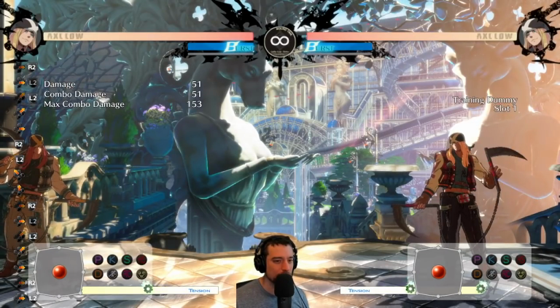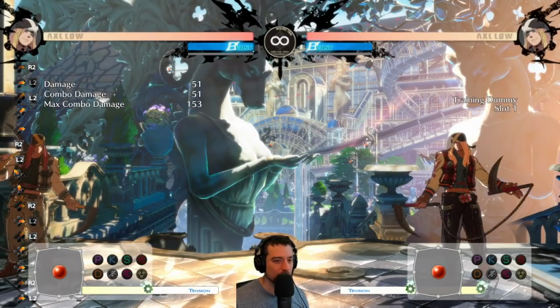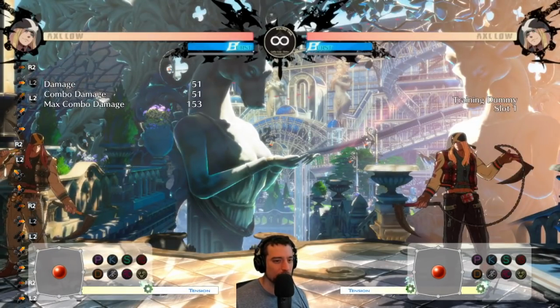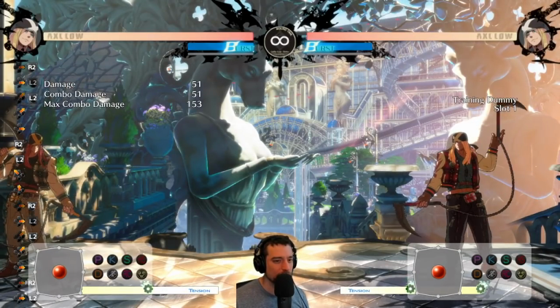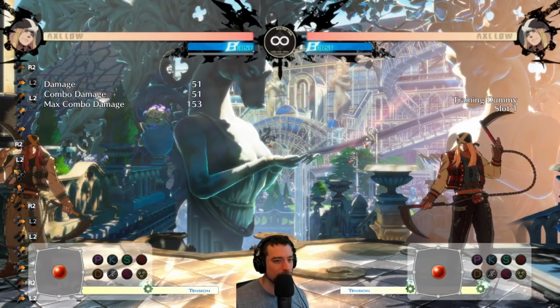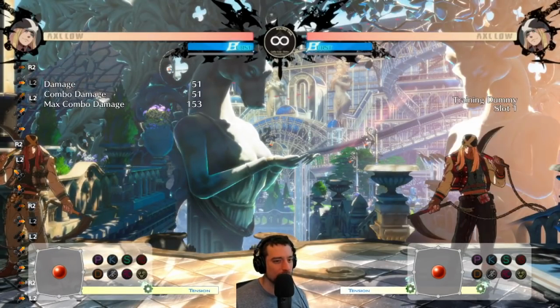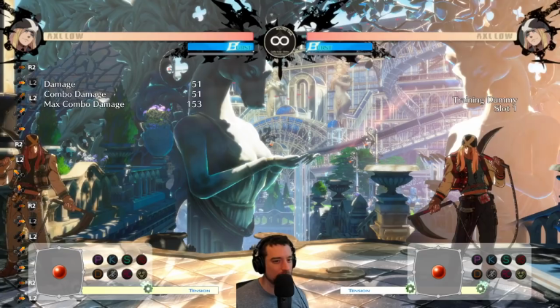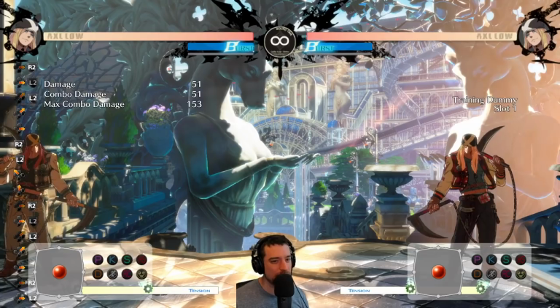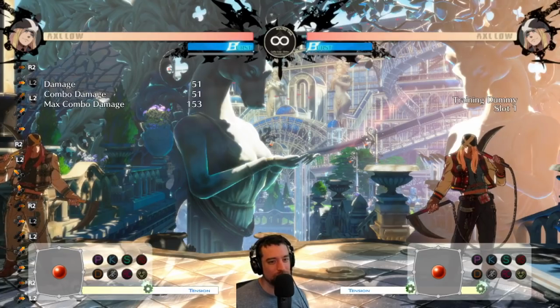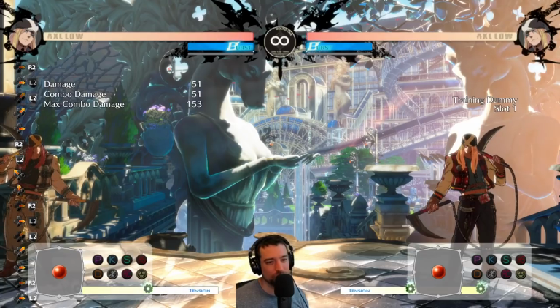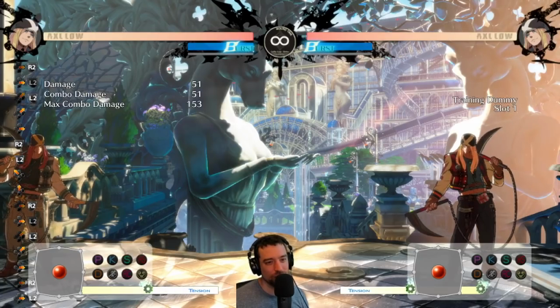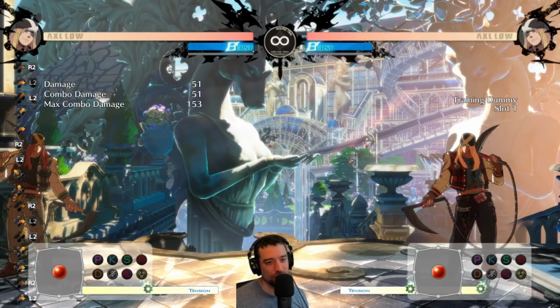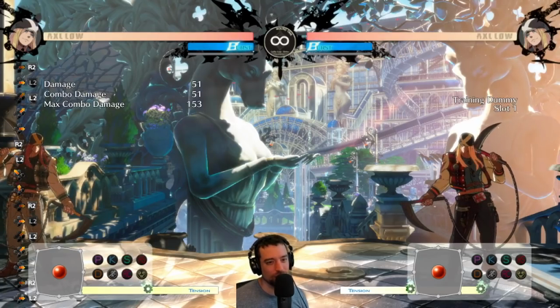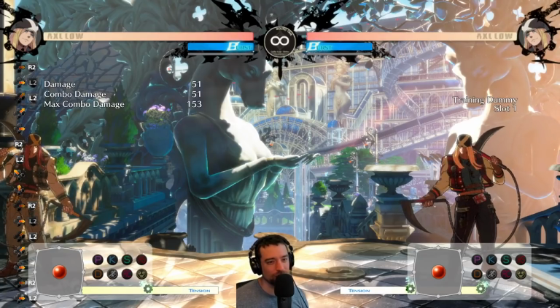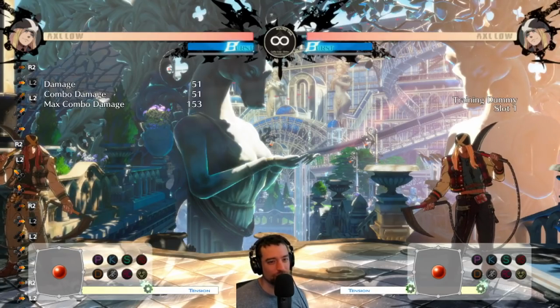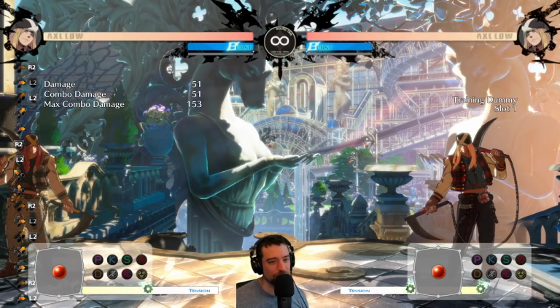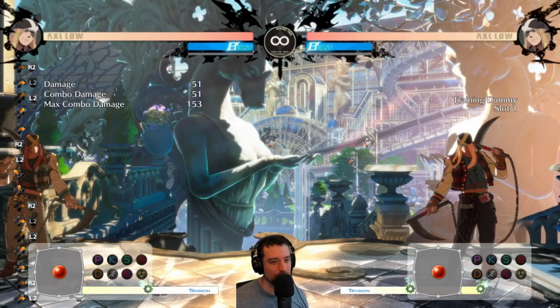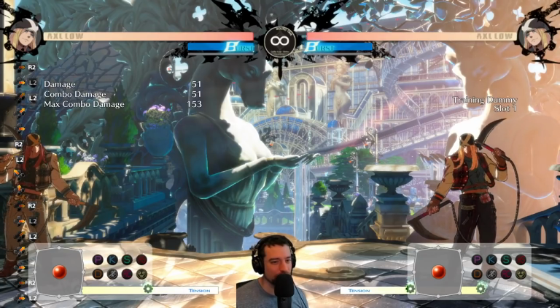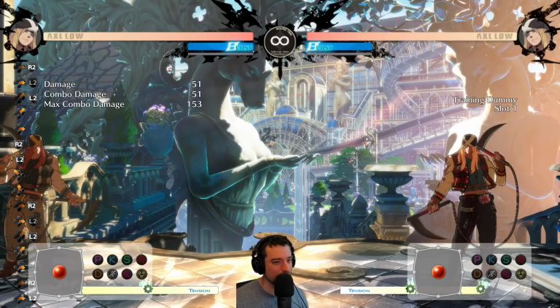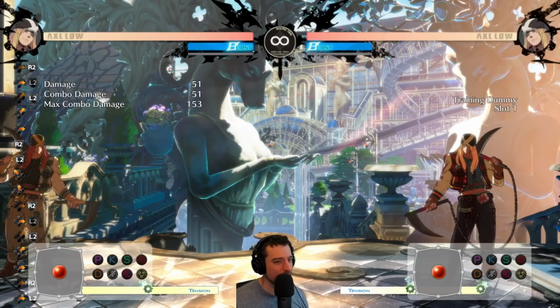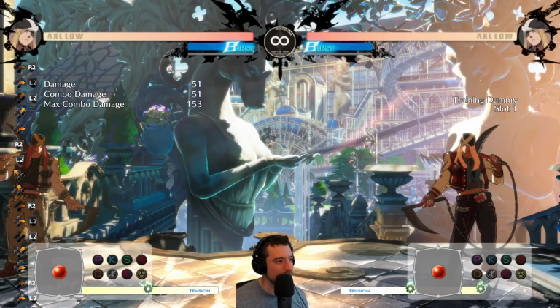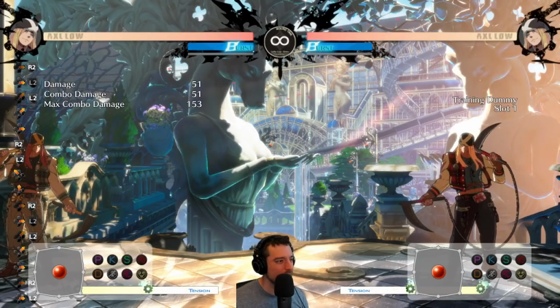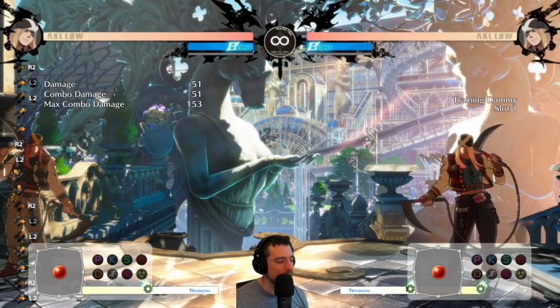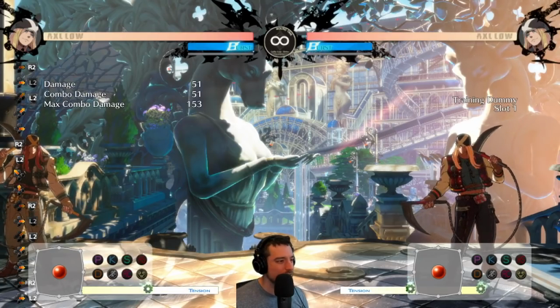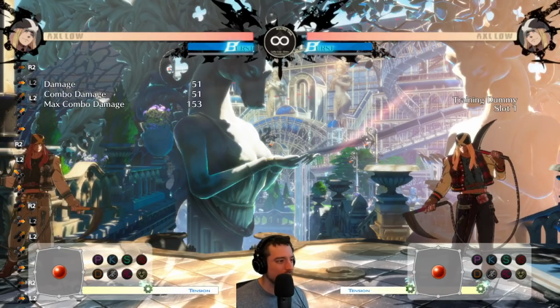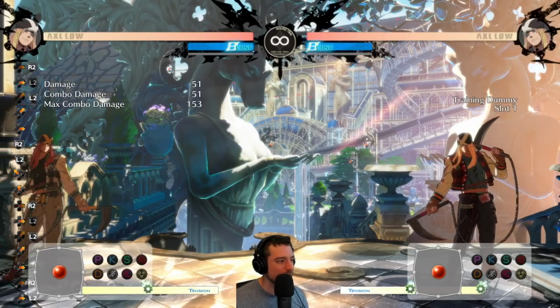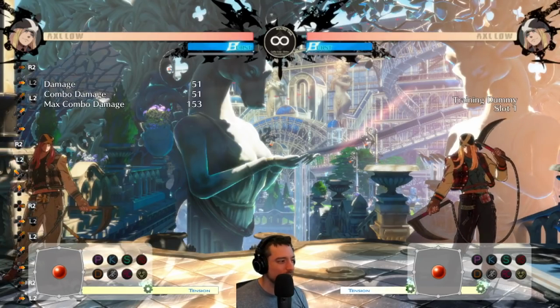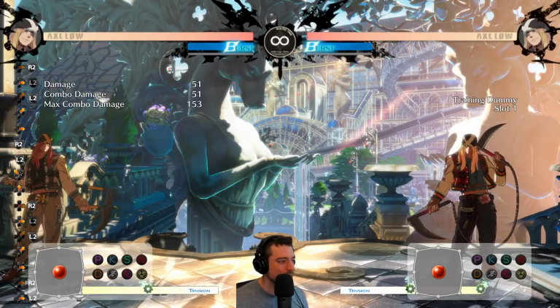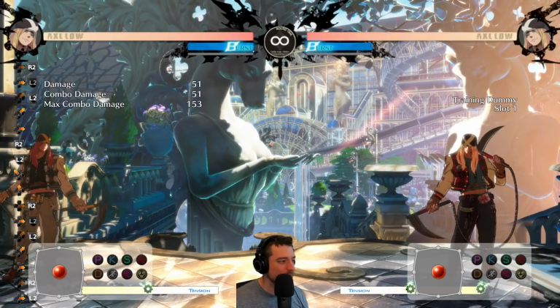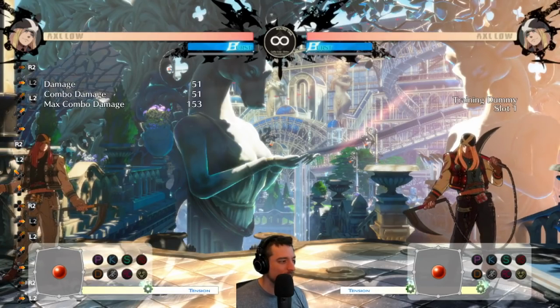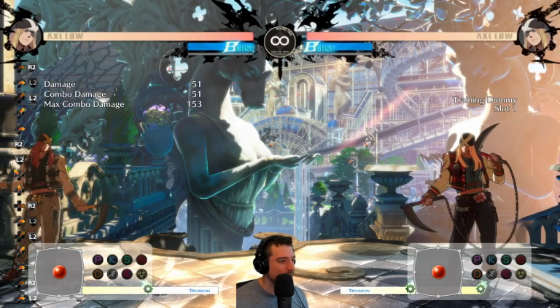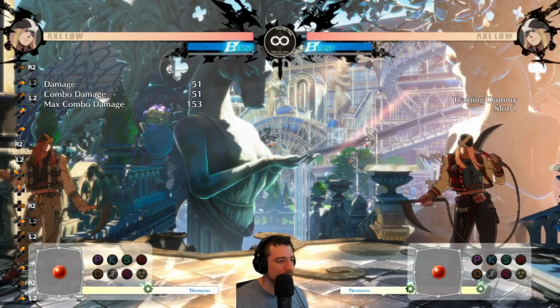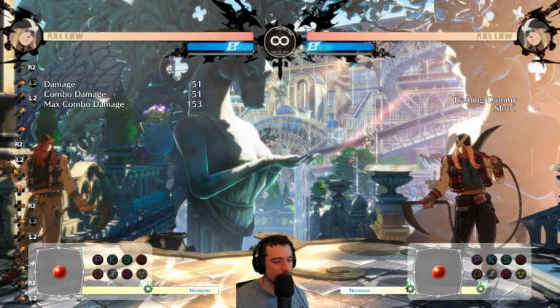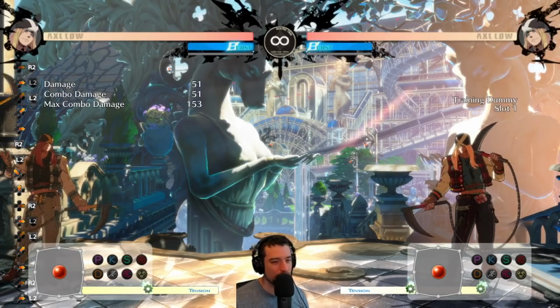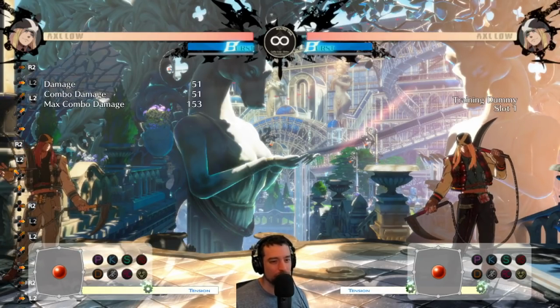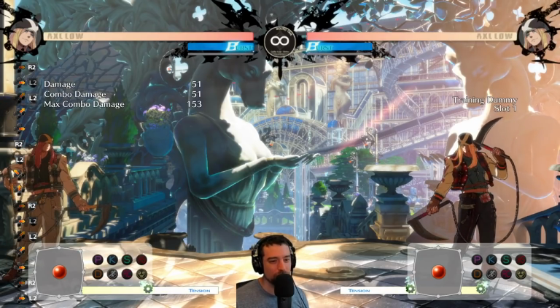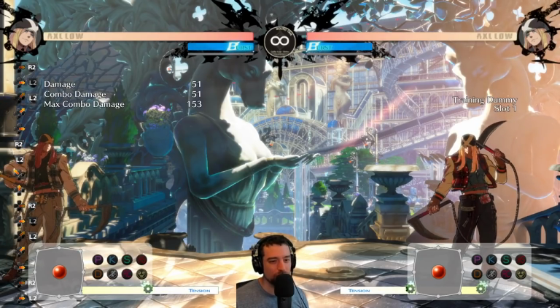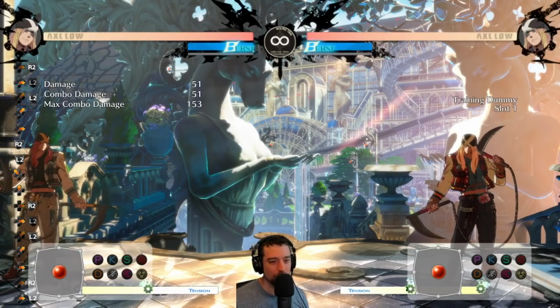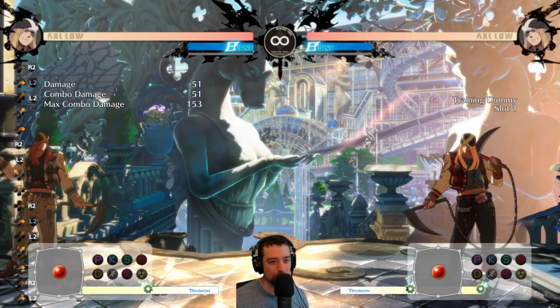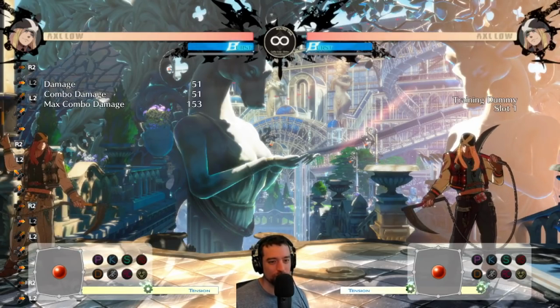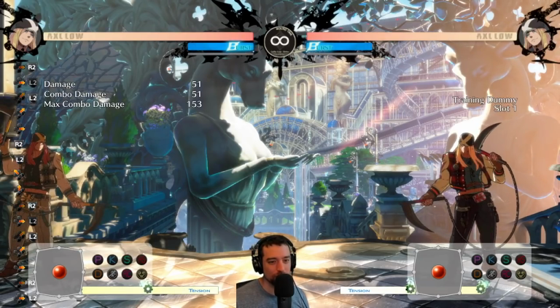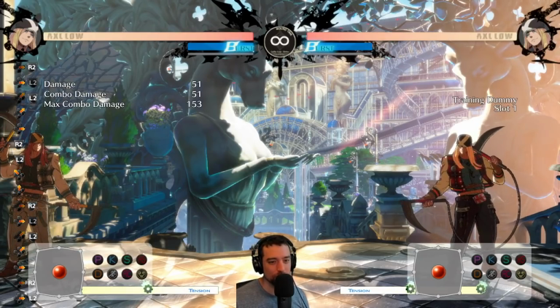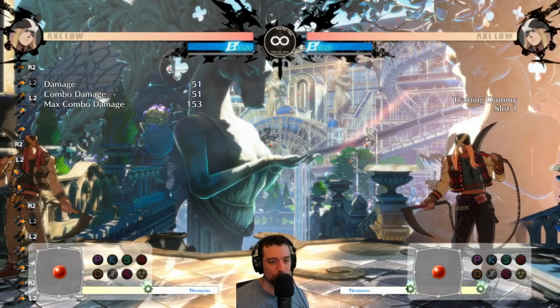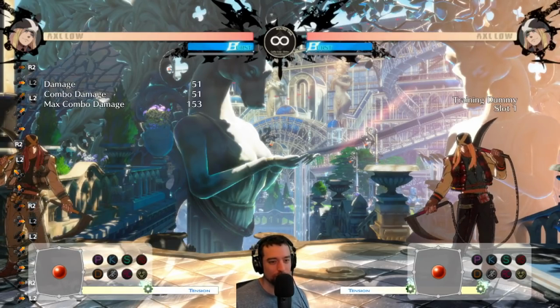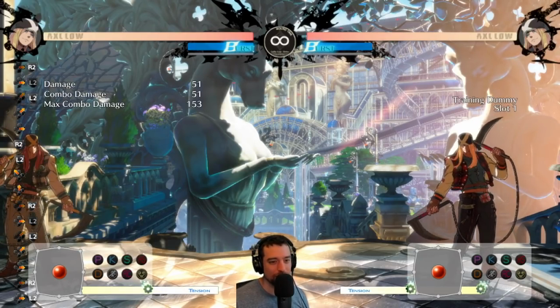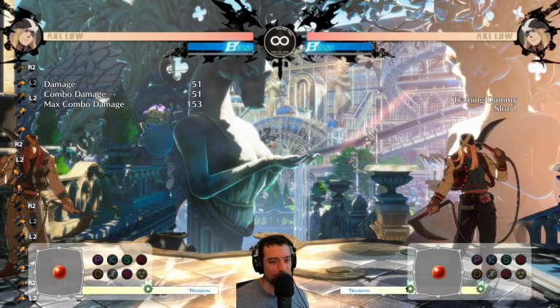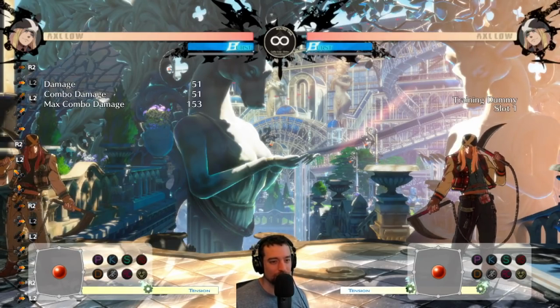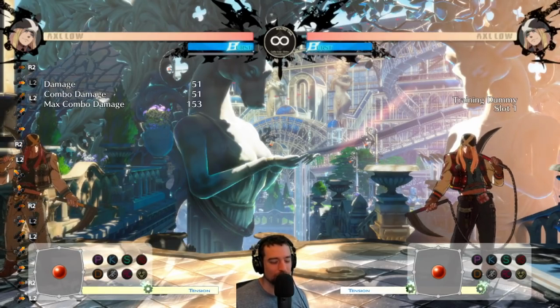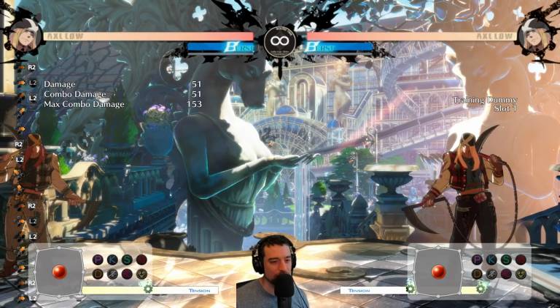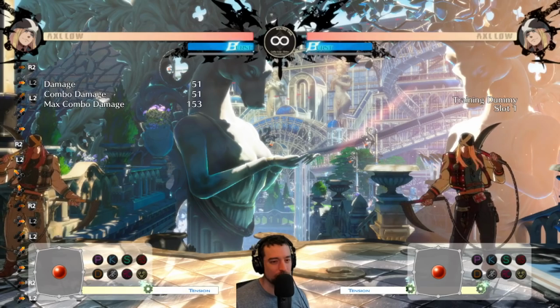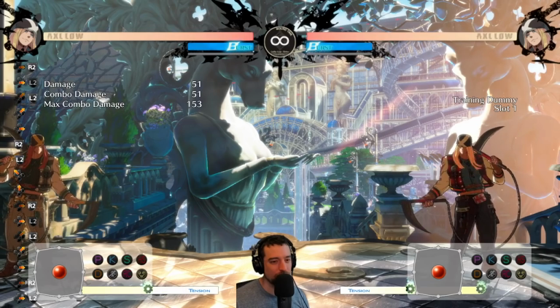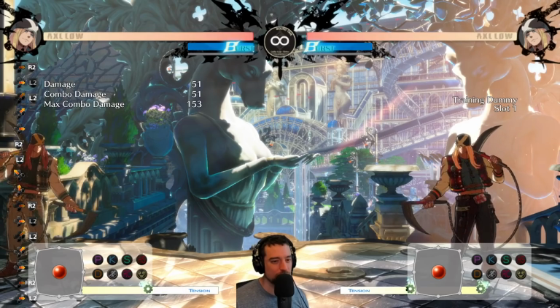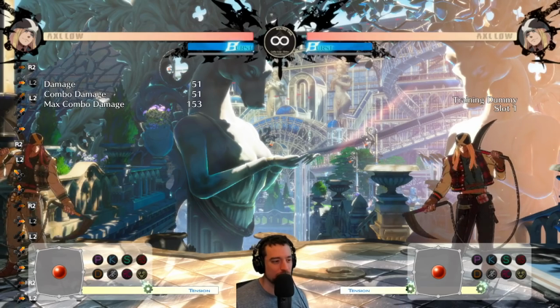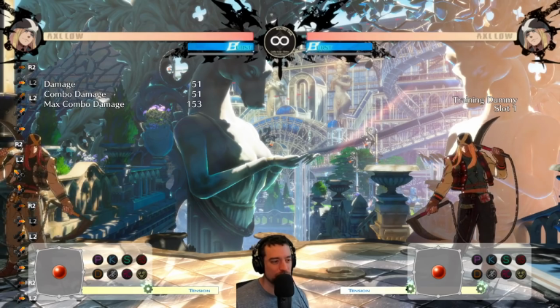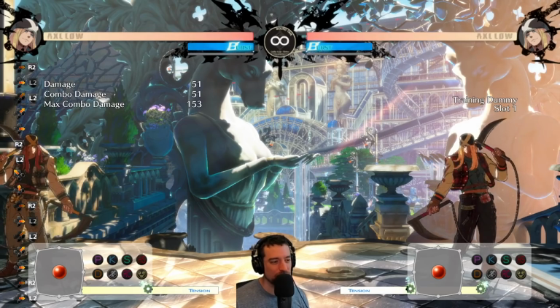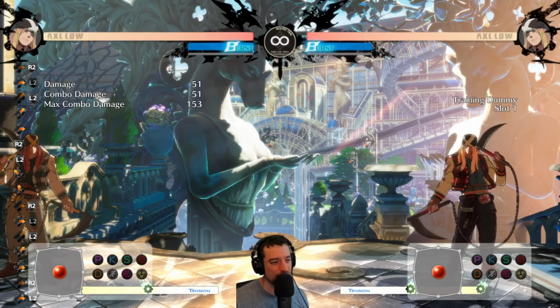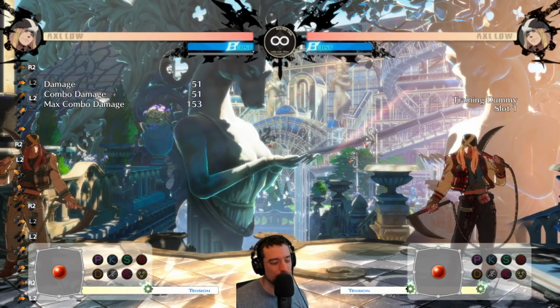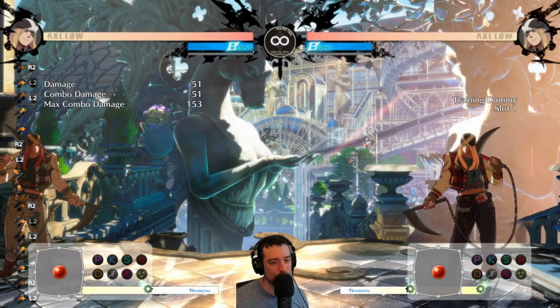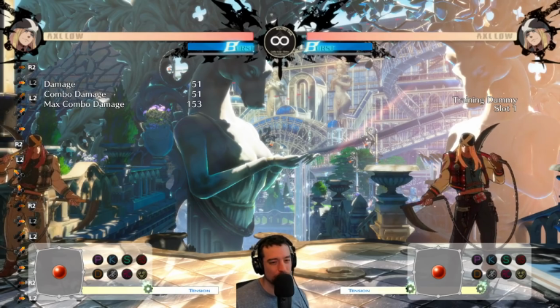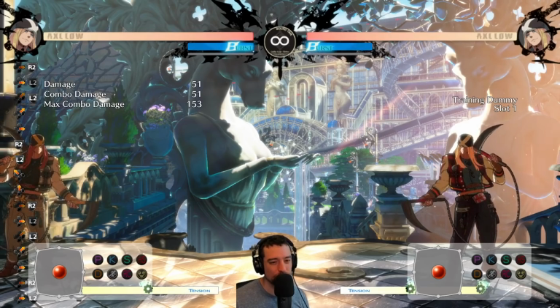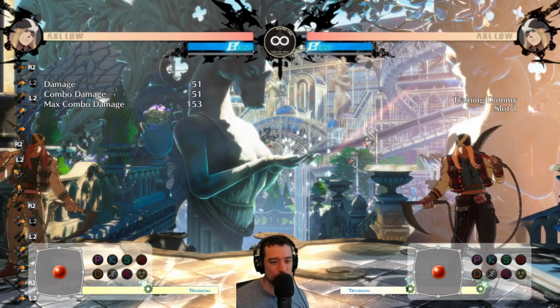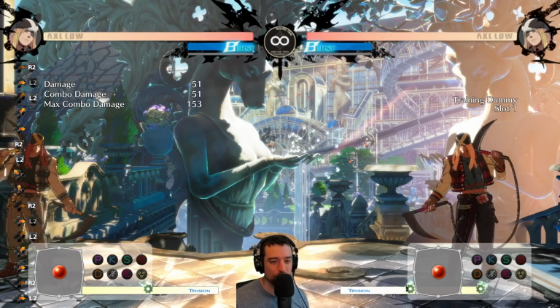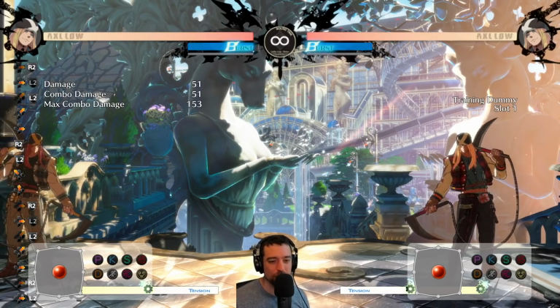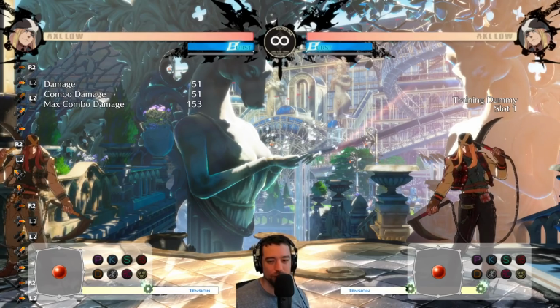Summary: JP and JK are good air-to-airs, JS is strong air-to-ground just to control space, and then JH and JD you want to use as jump-ins.